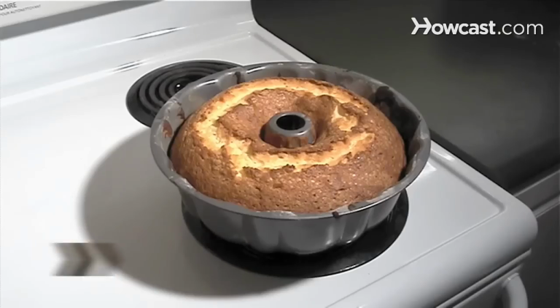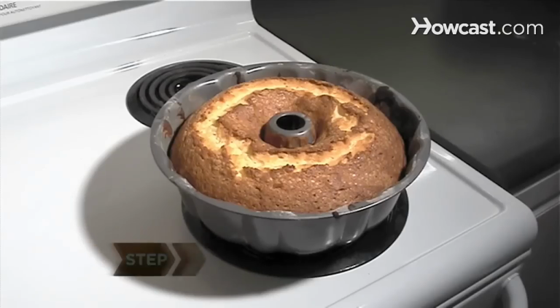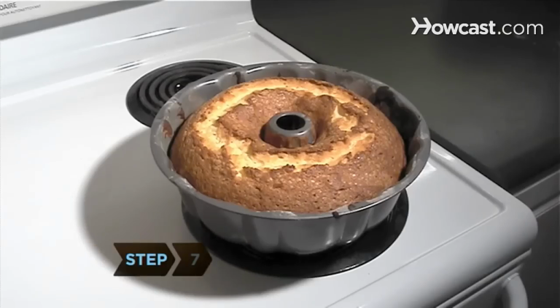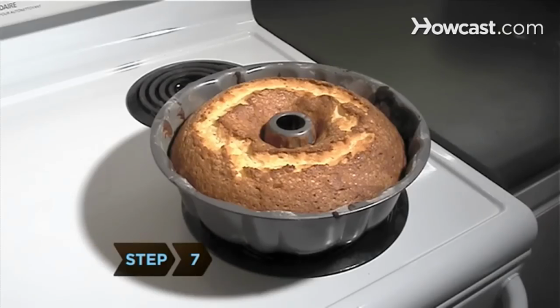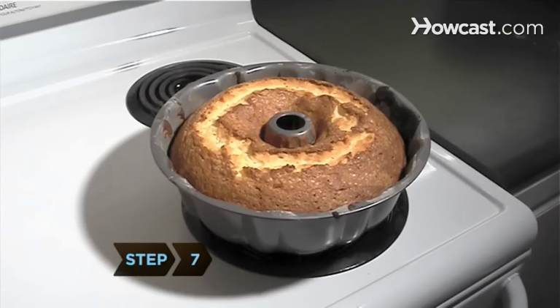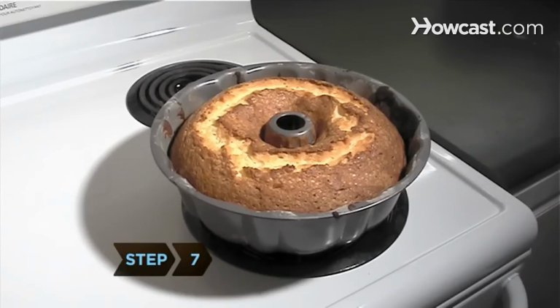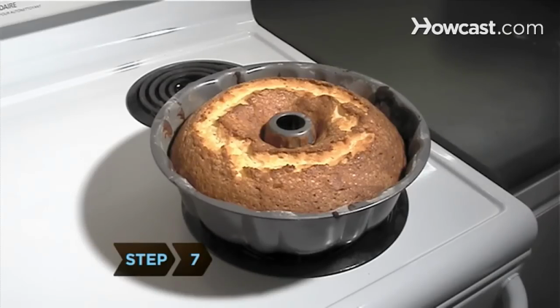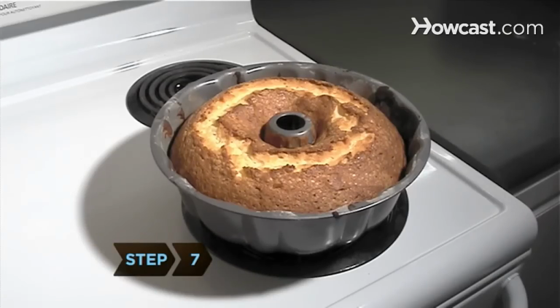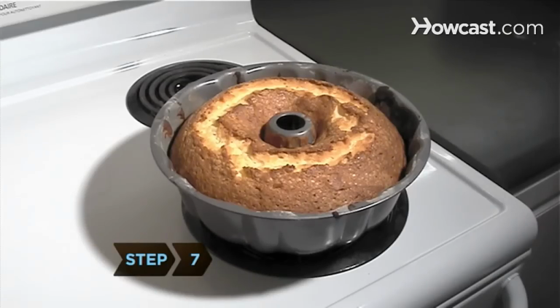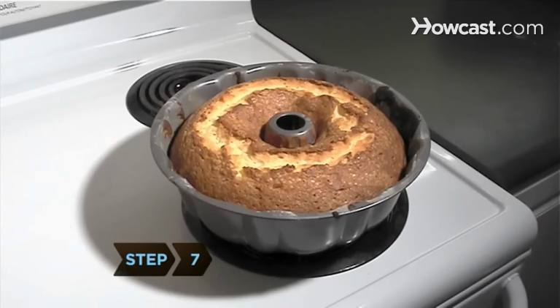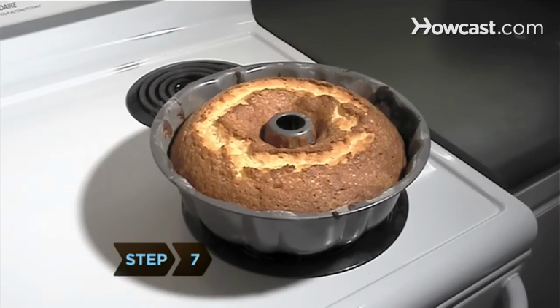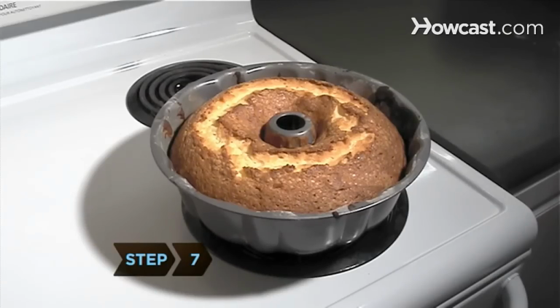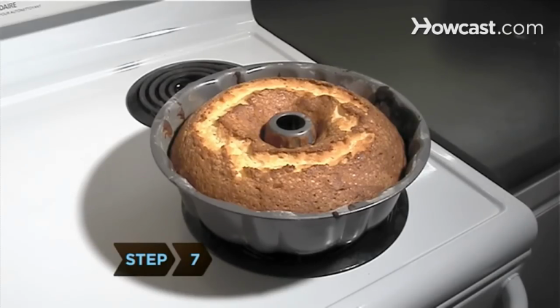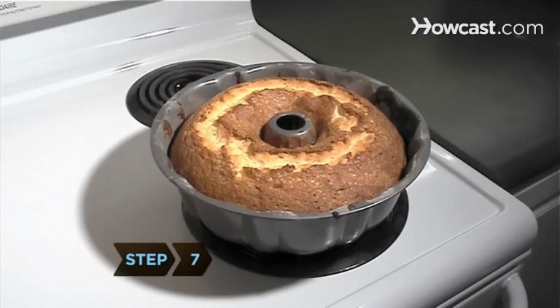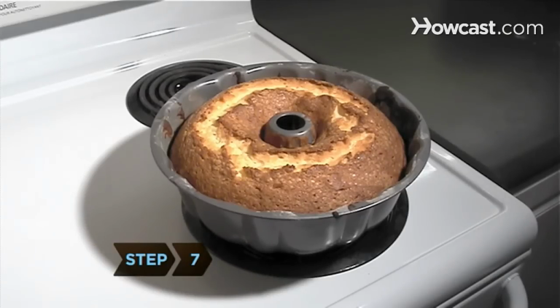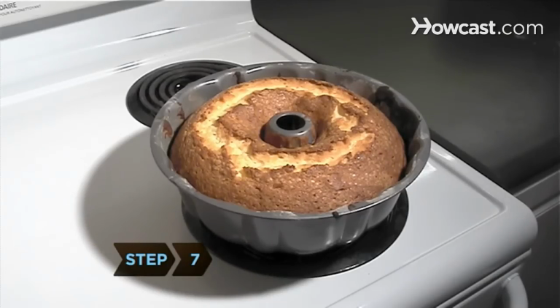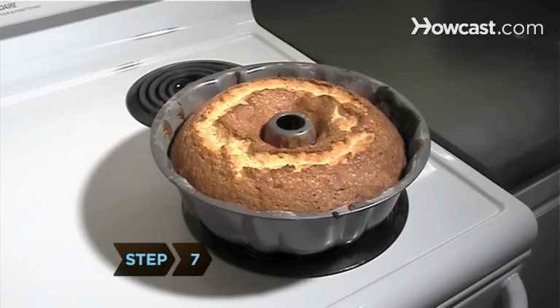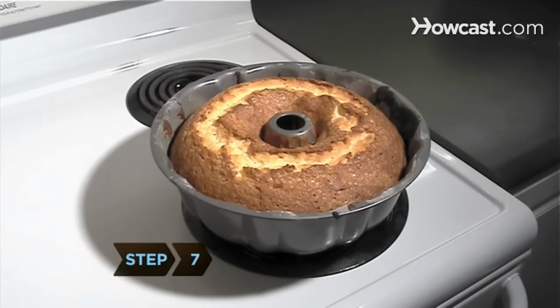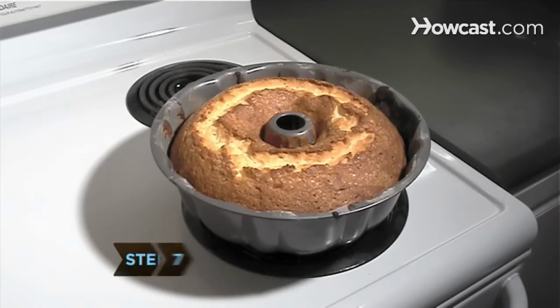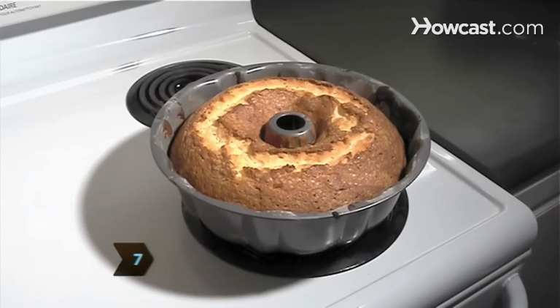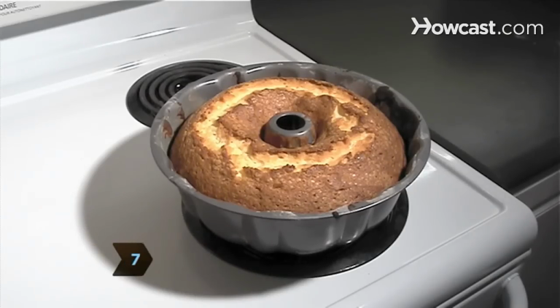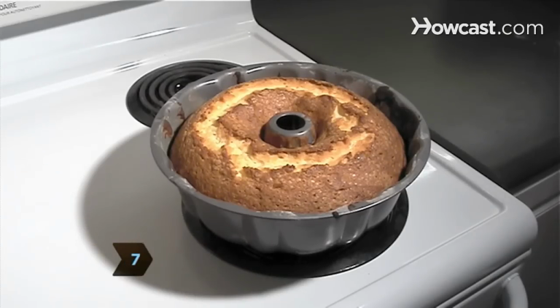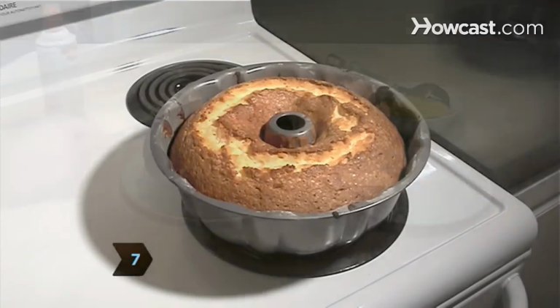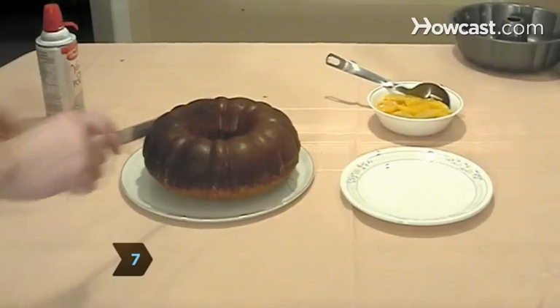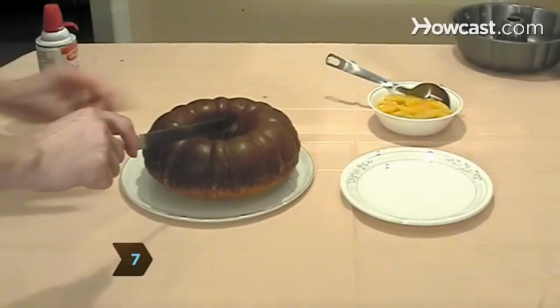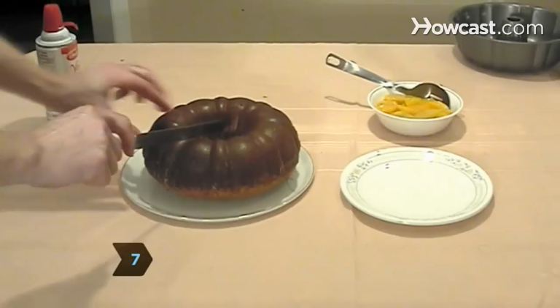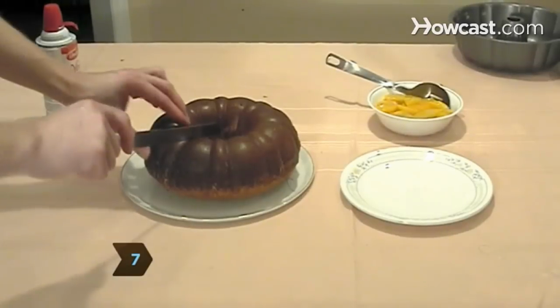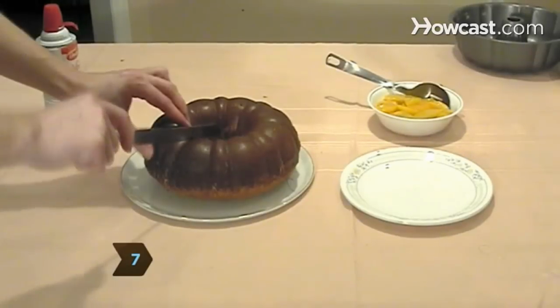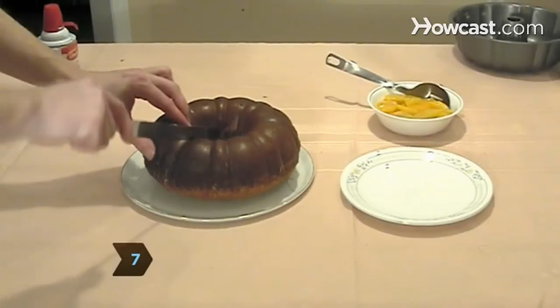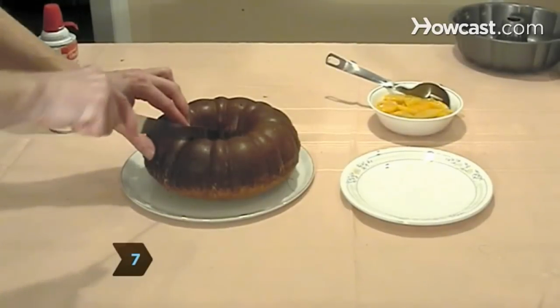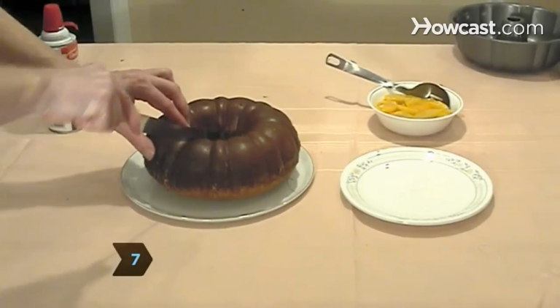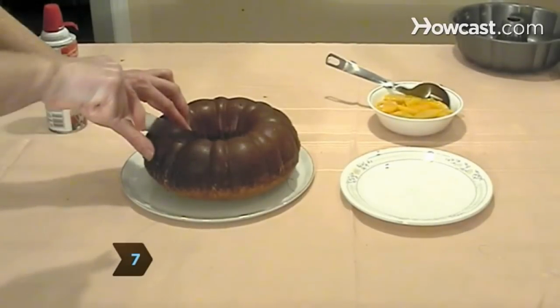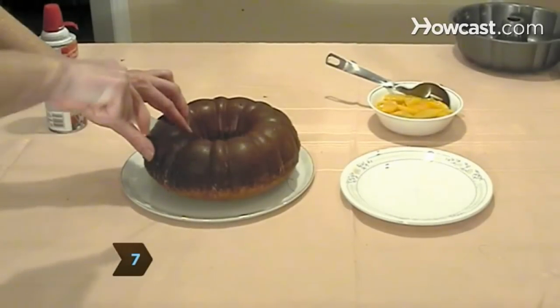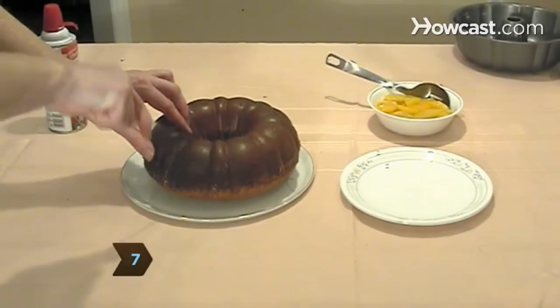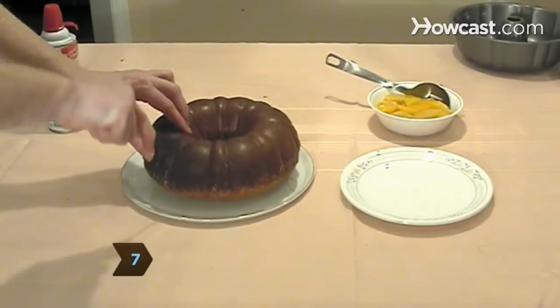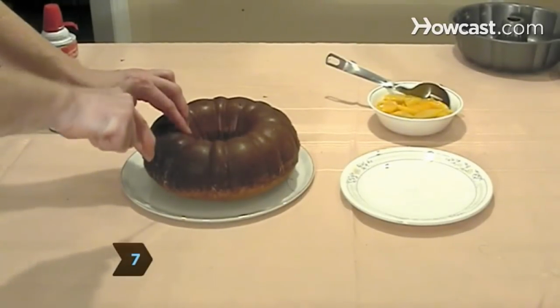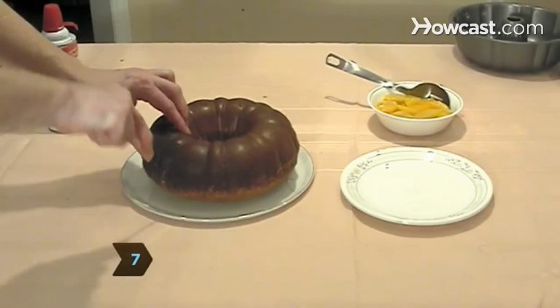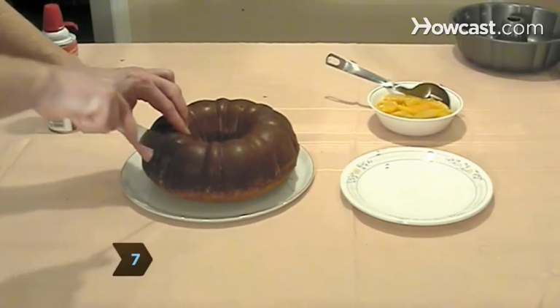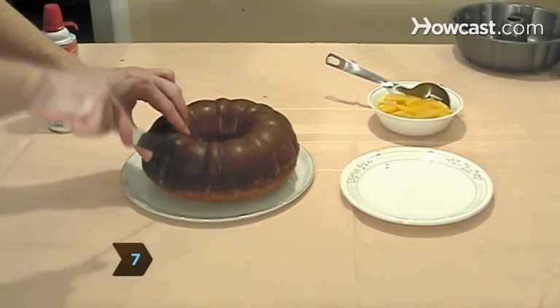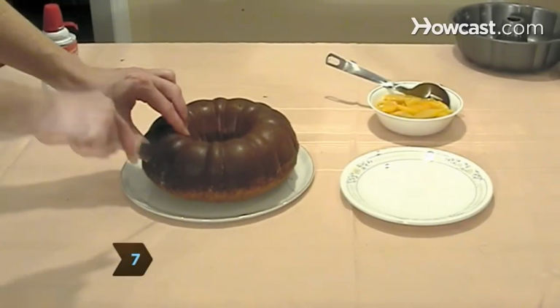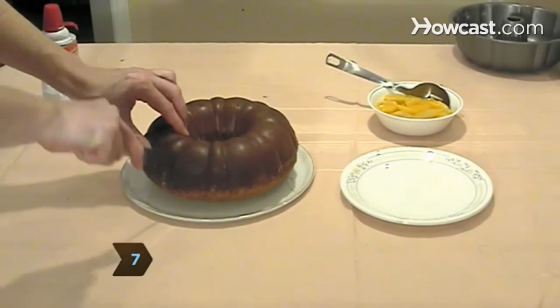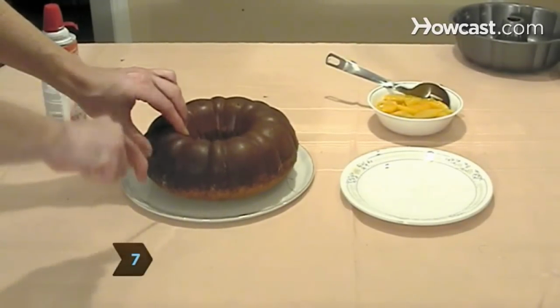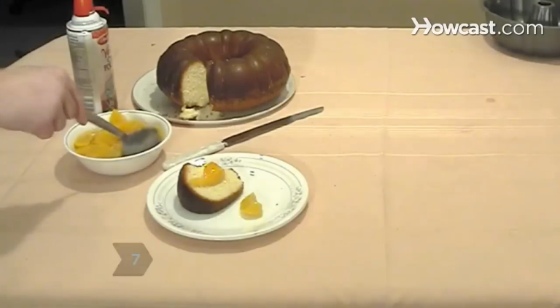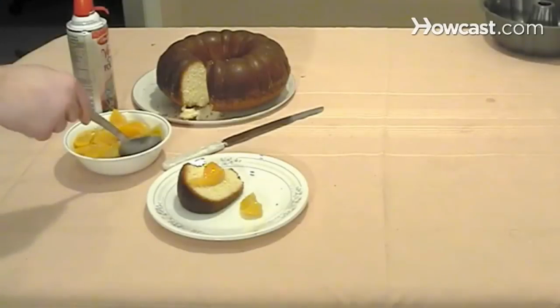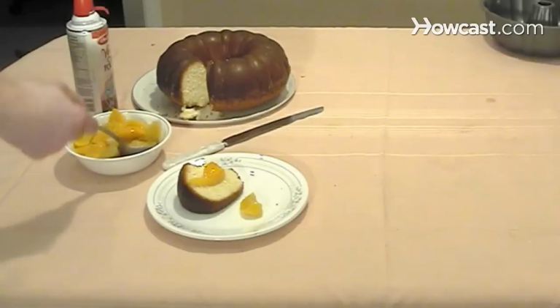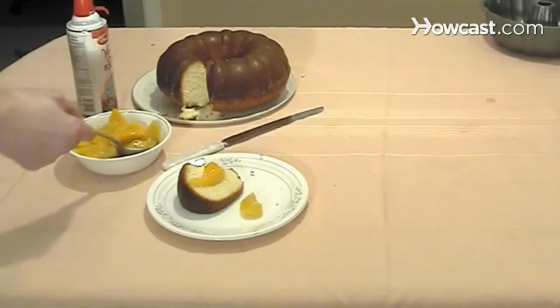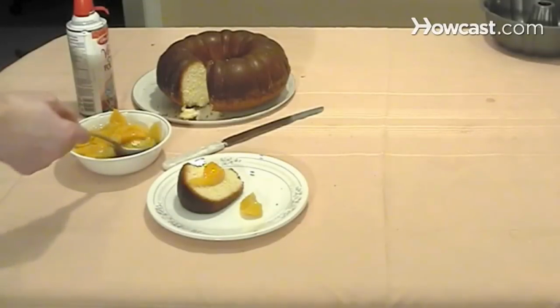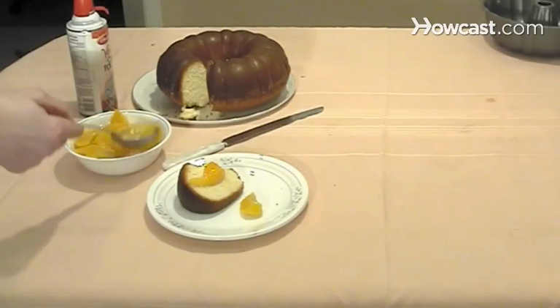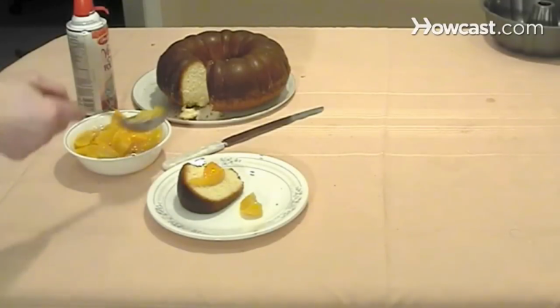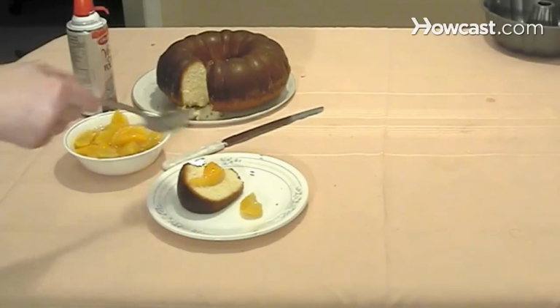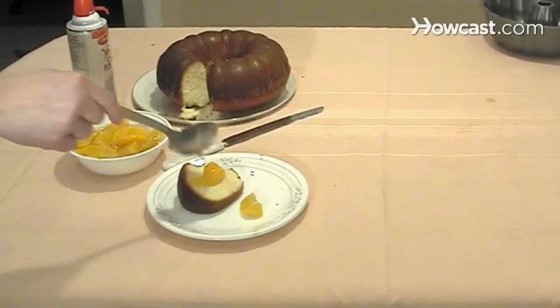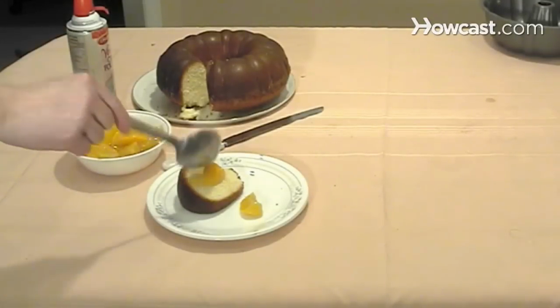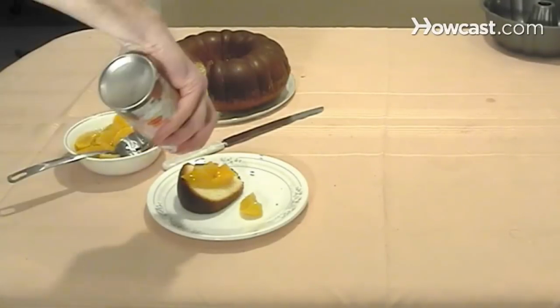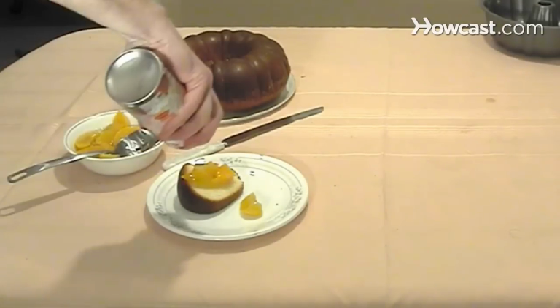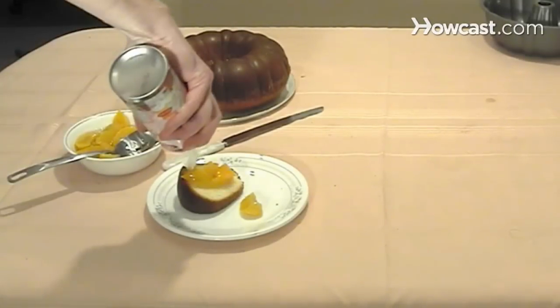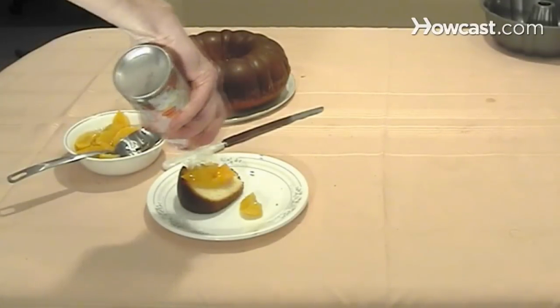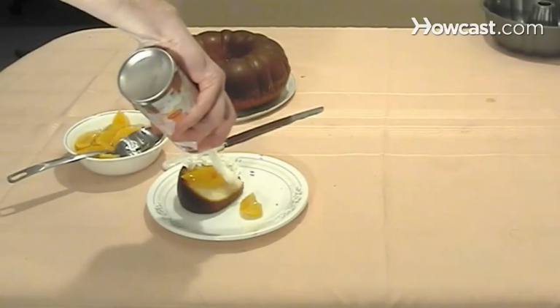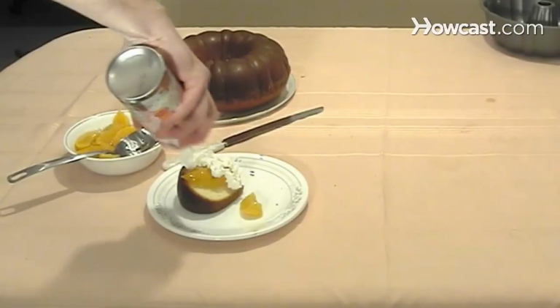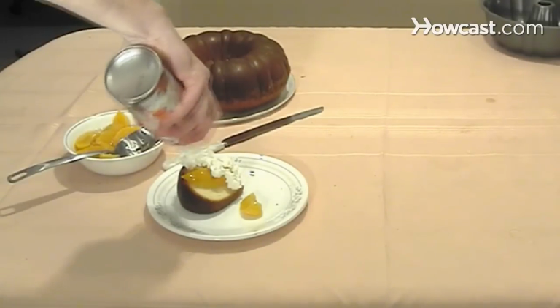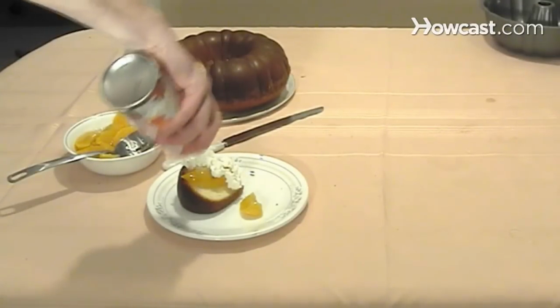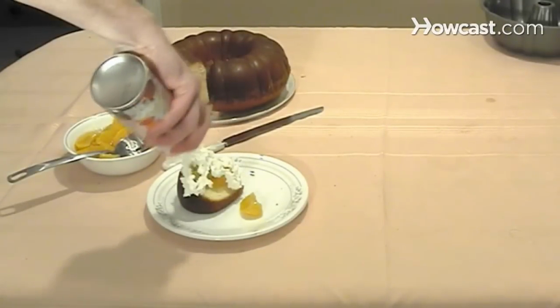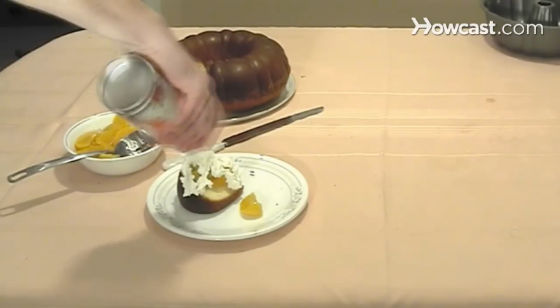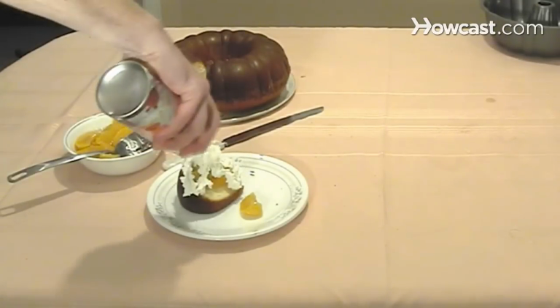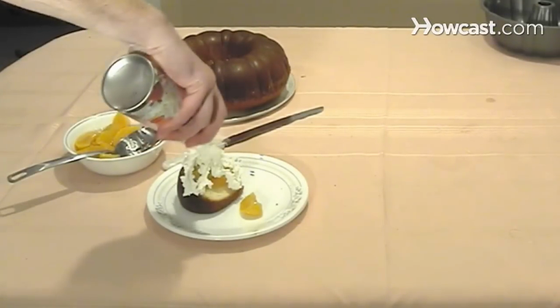Step 7. Allow the pan to cool for 10 minutes. Then slice the cake and top it with whipped cream and your favorite fruit.